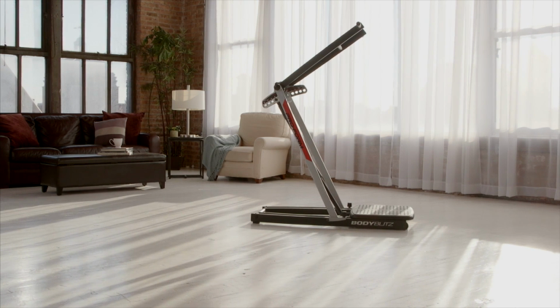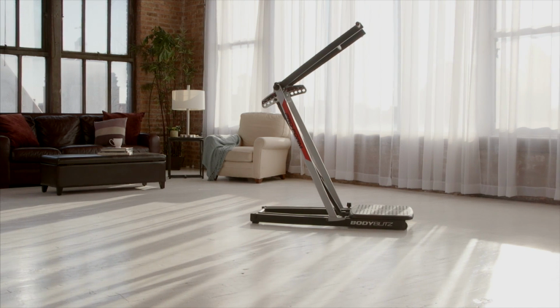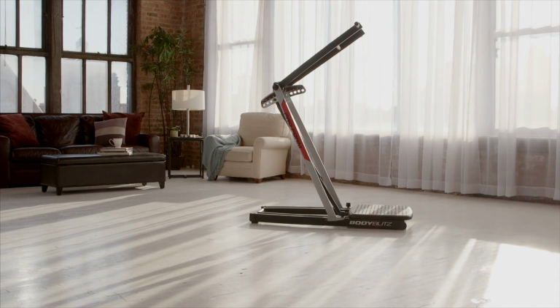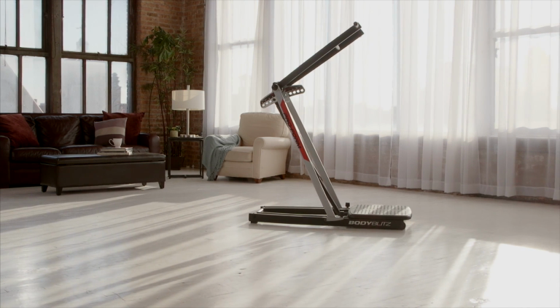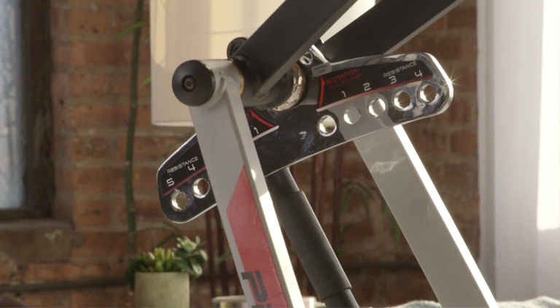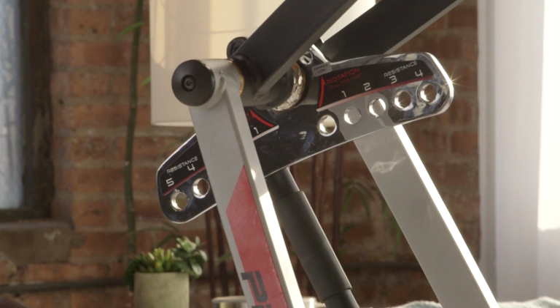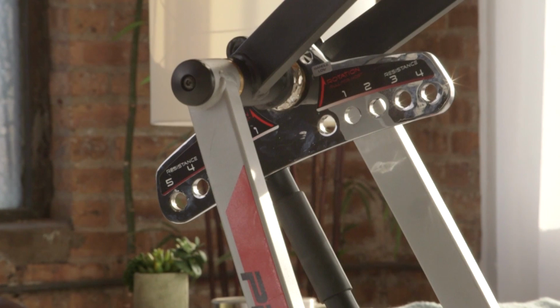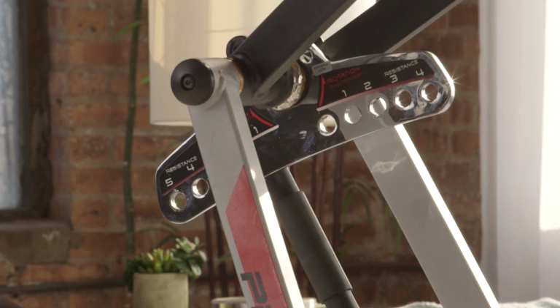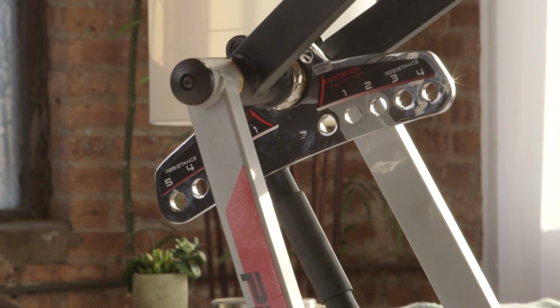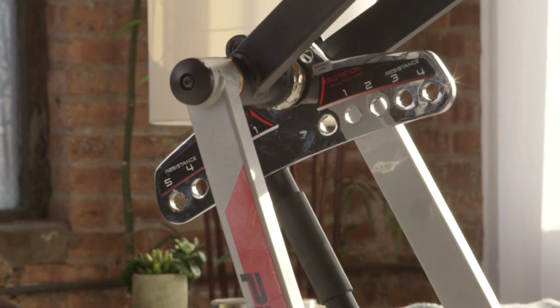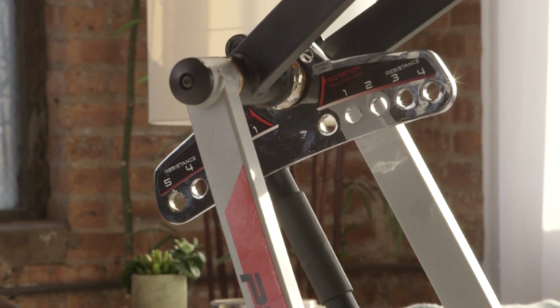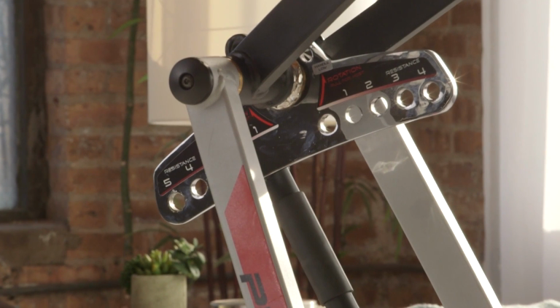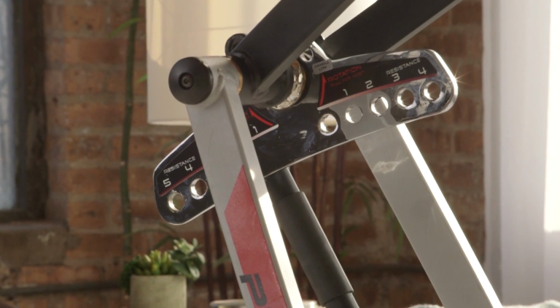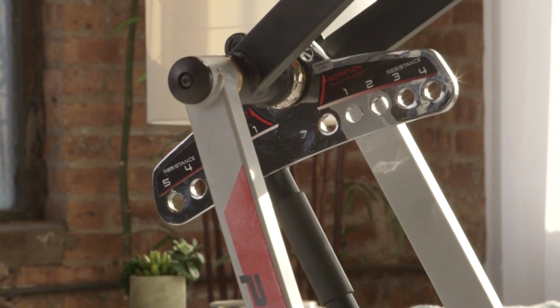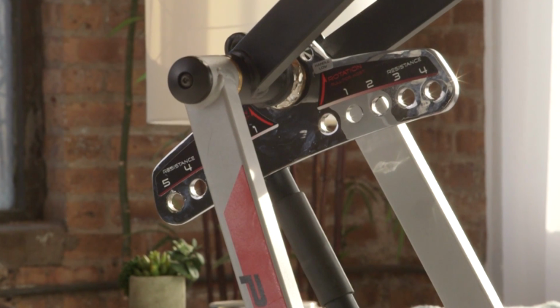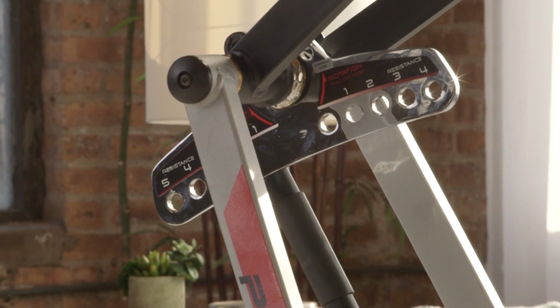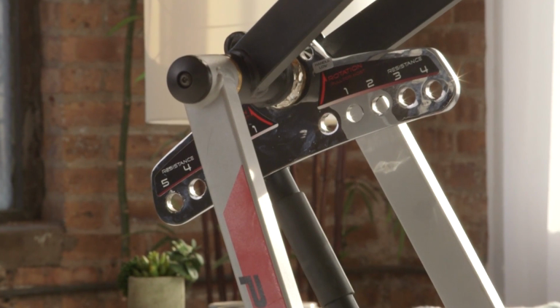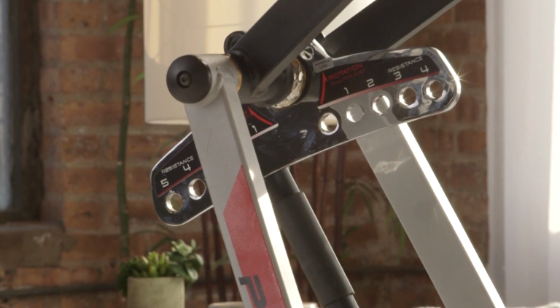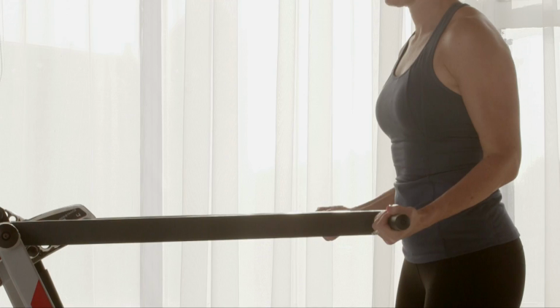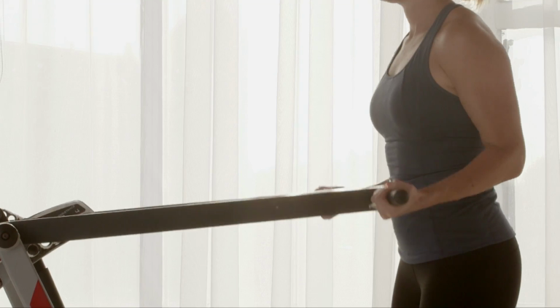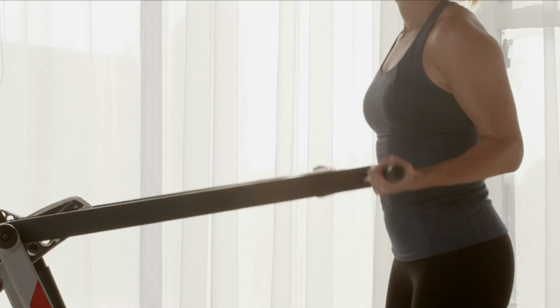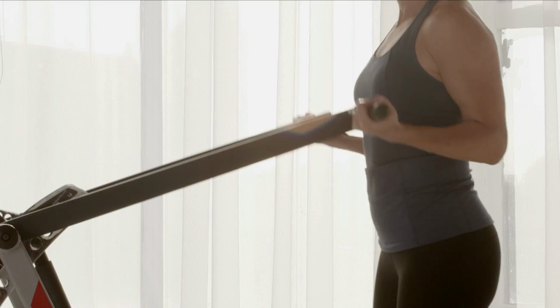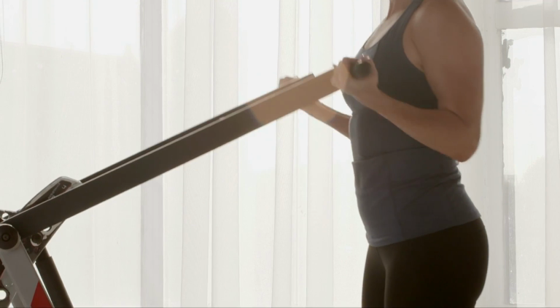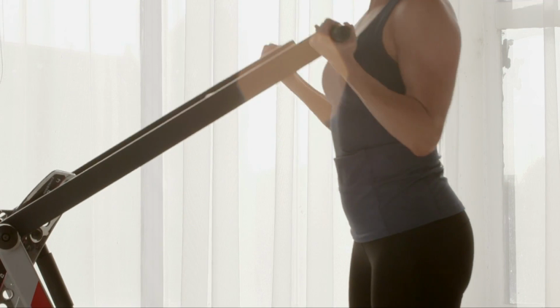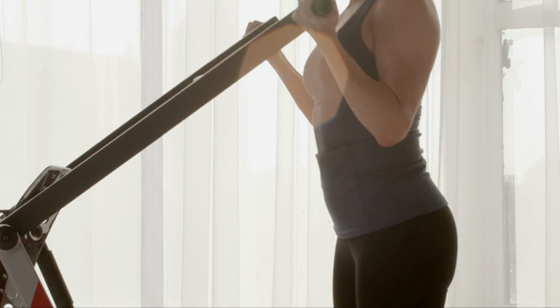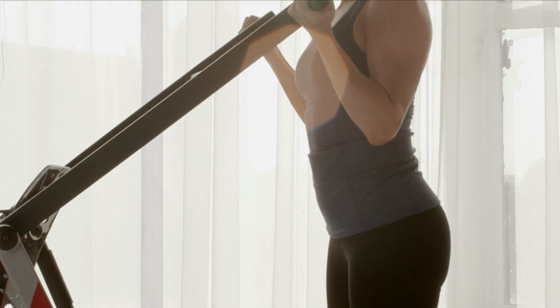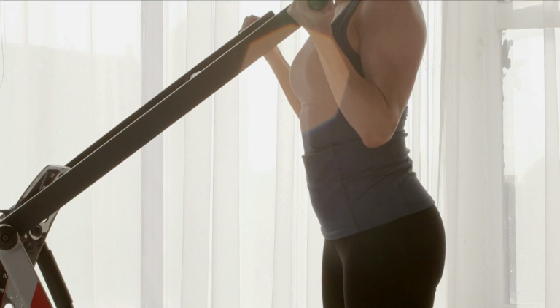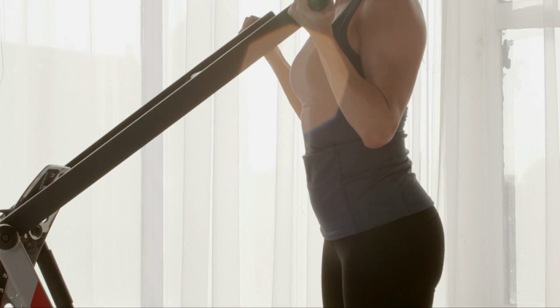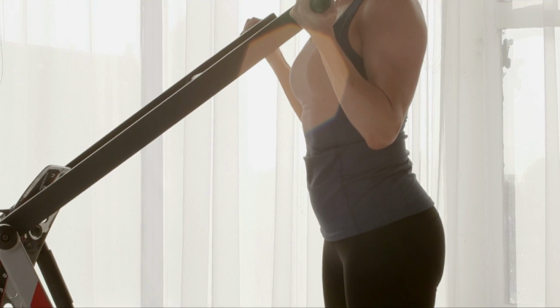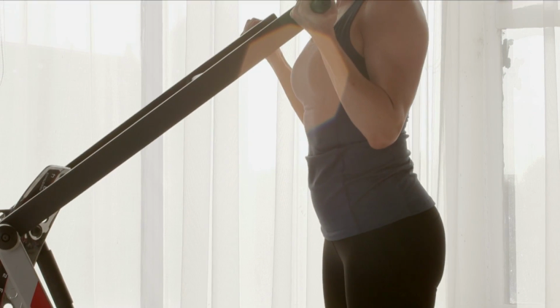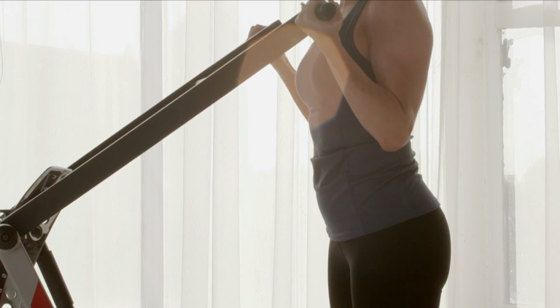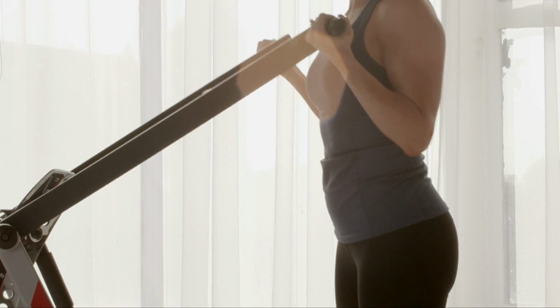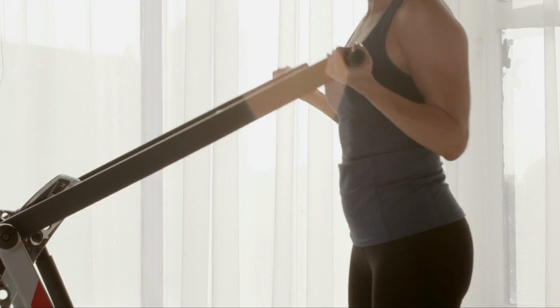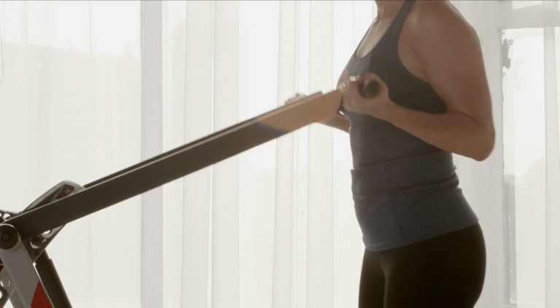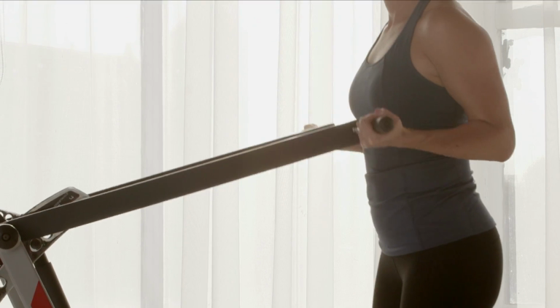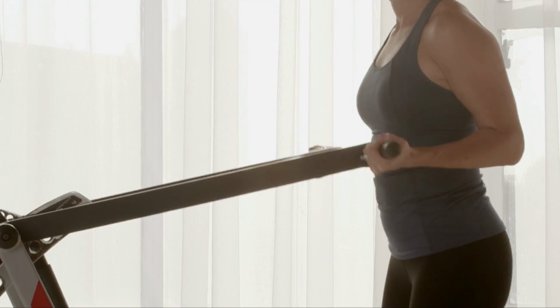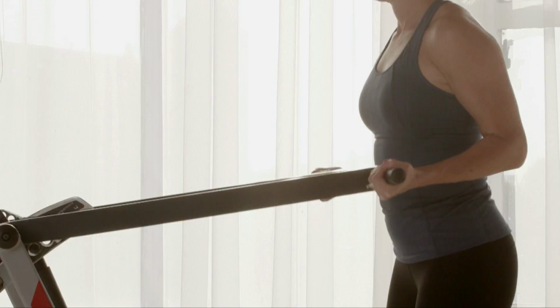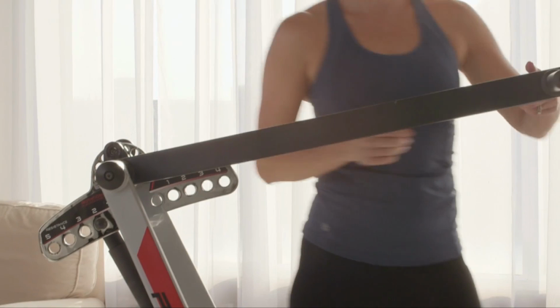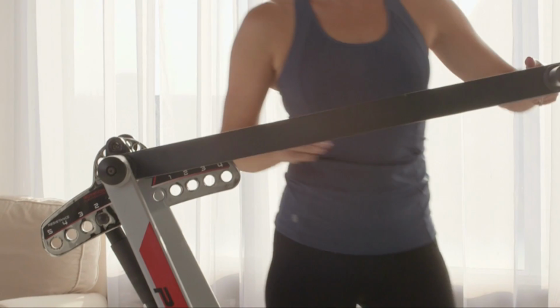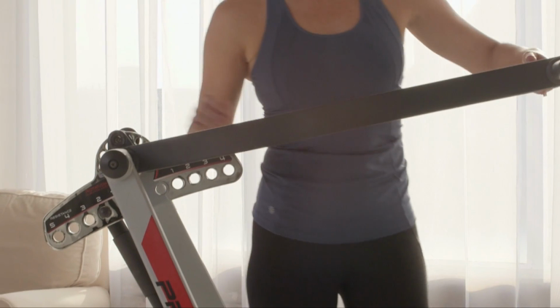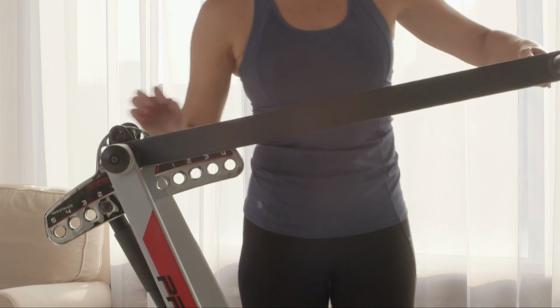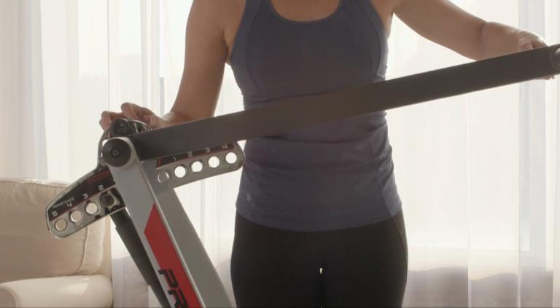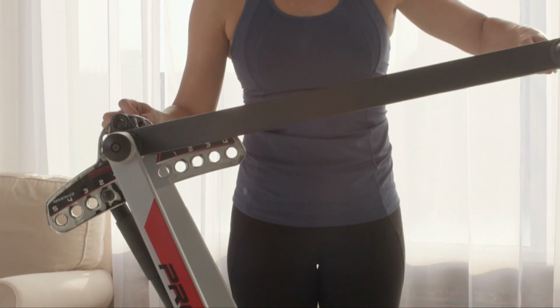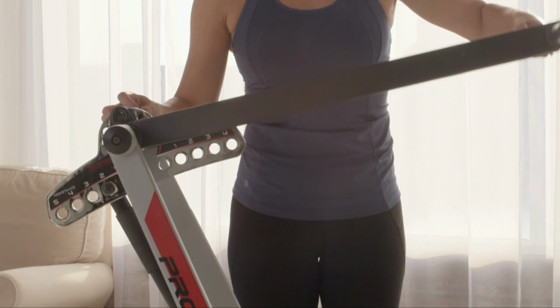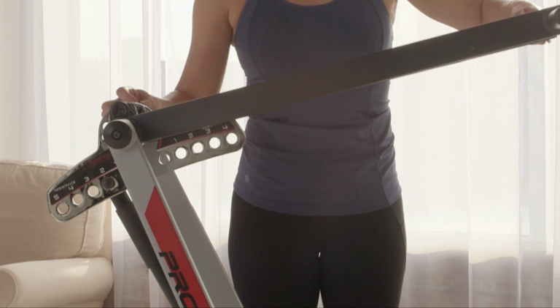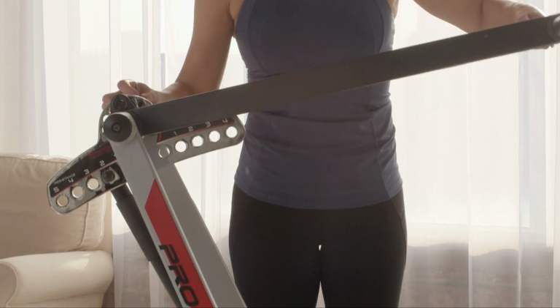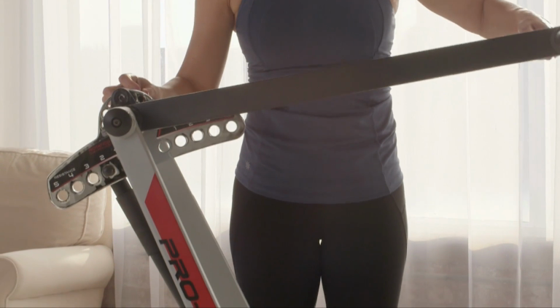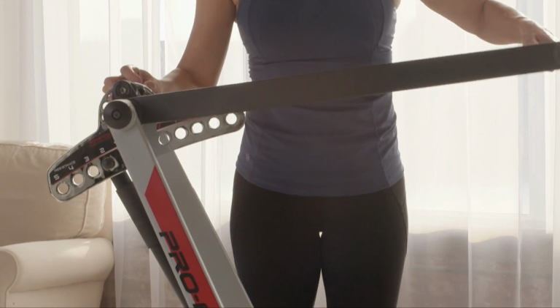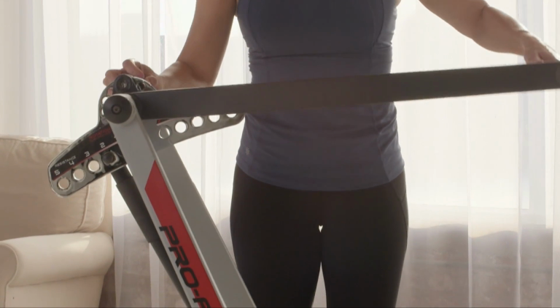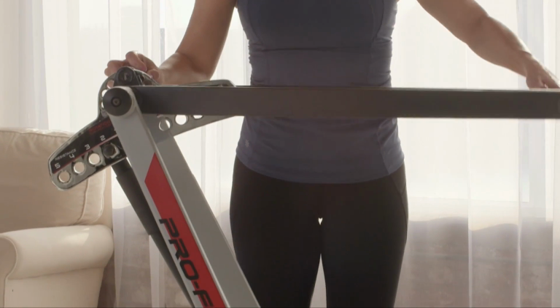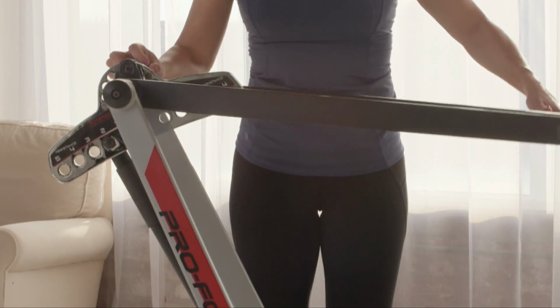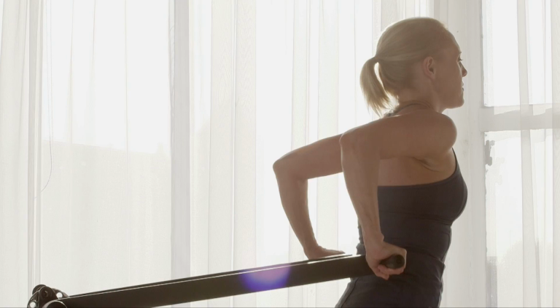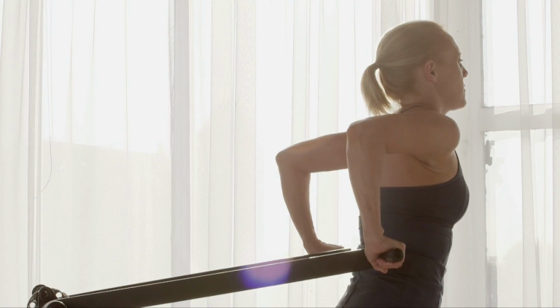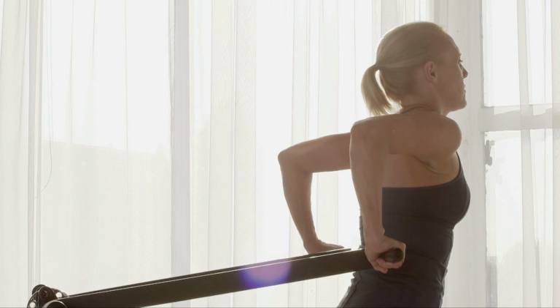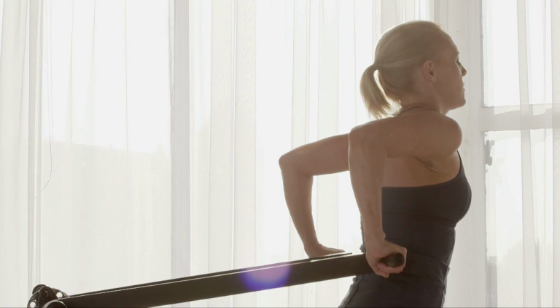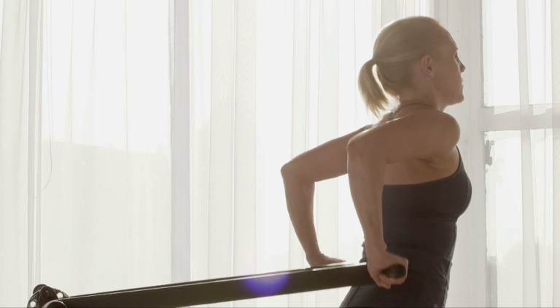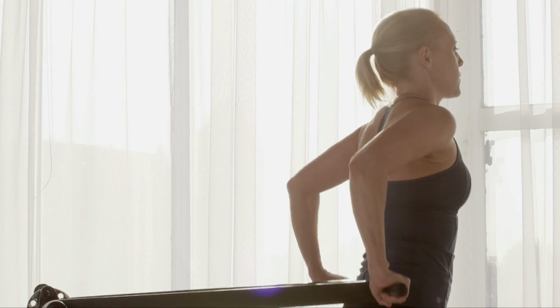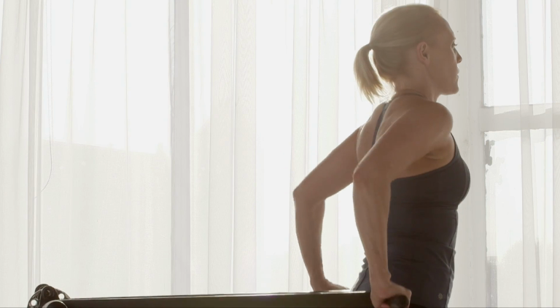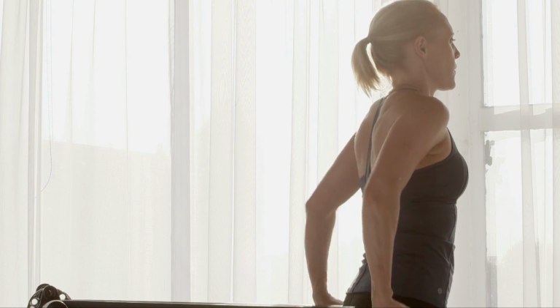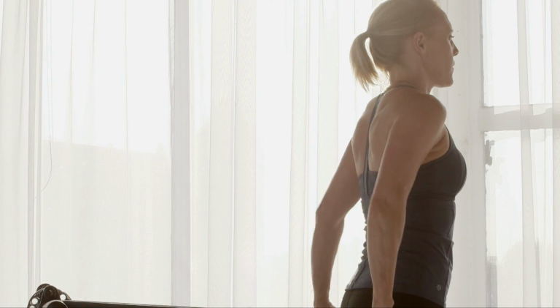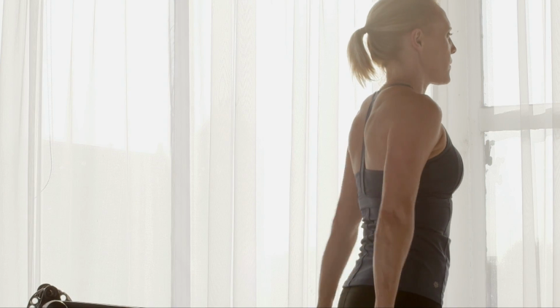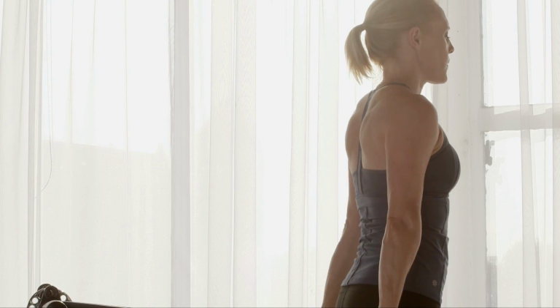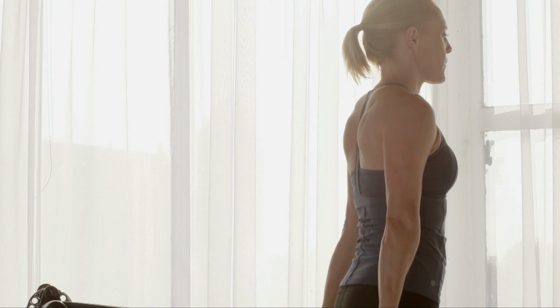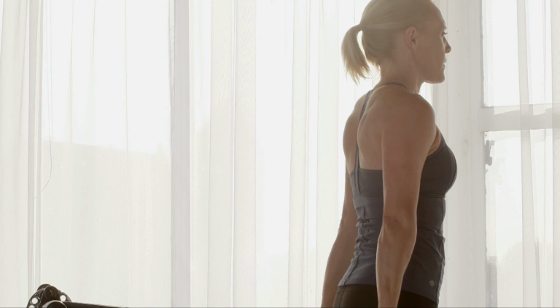Quiet and cord-free, there's no display or electricity required. It's you-powered. Use it inside, outside, day or night.